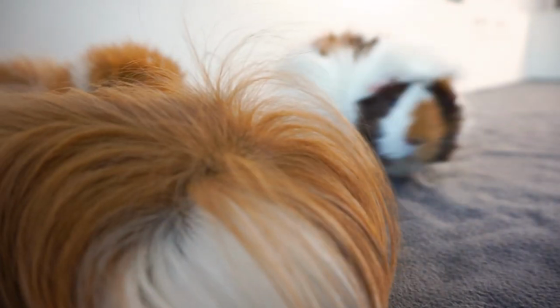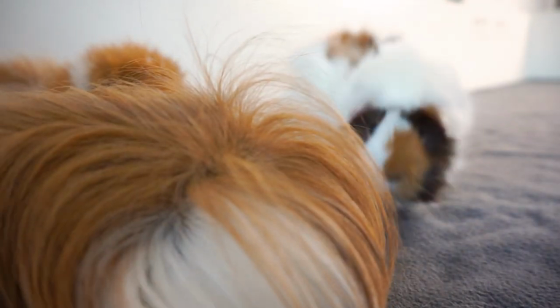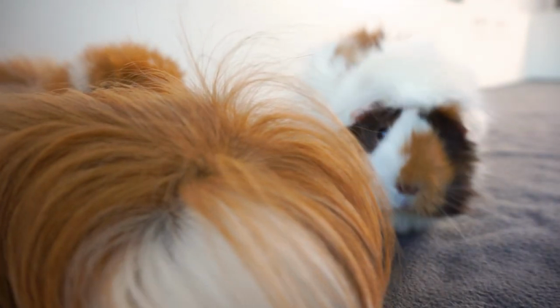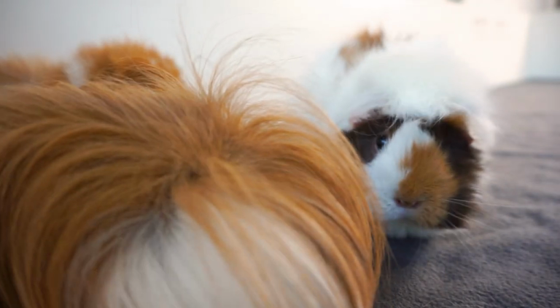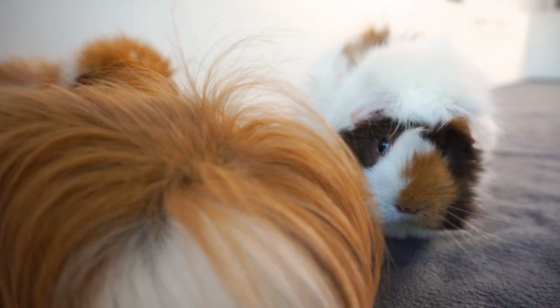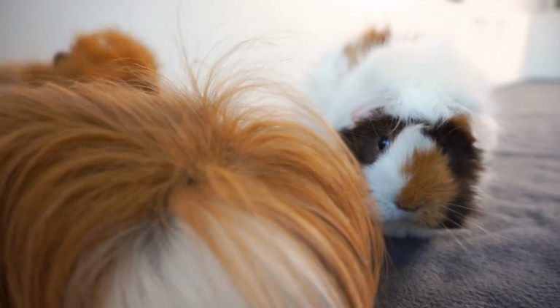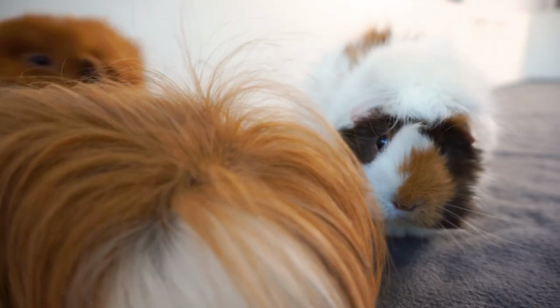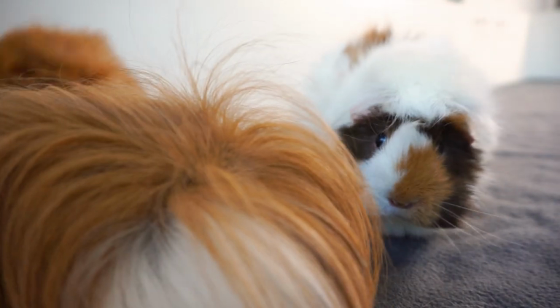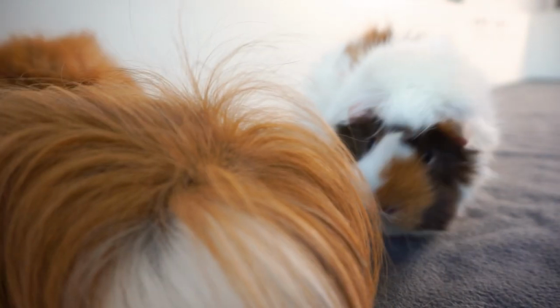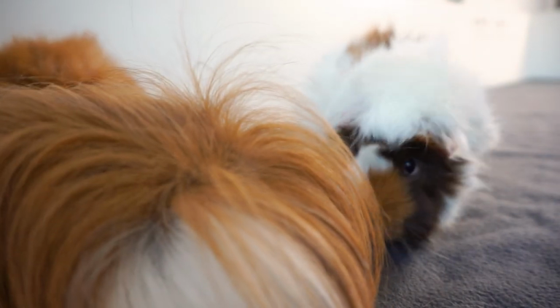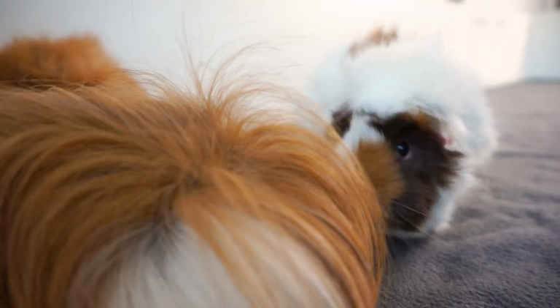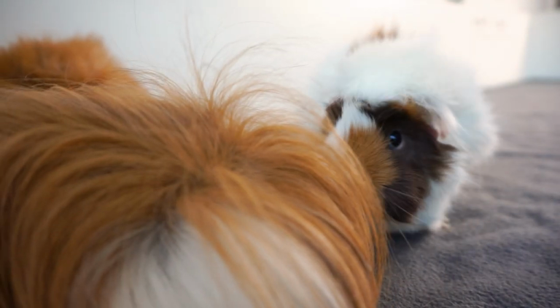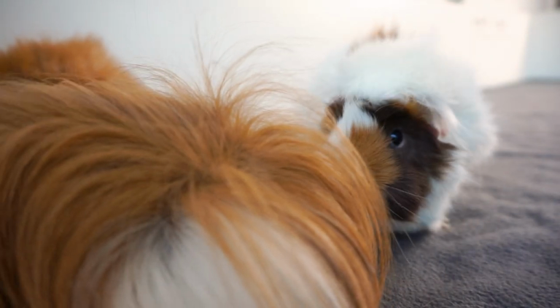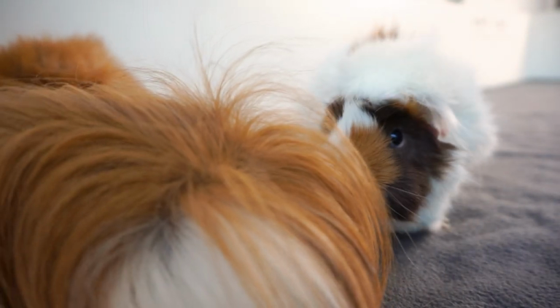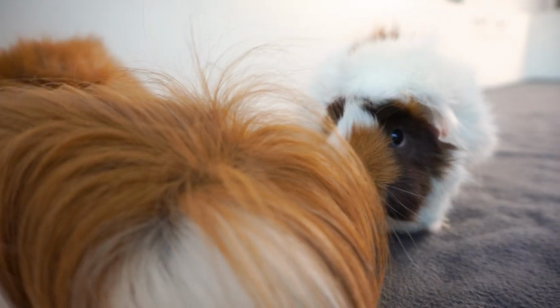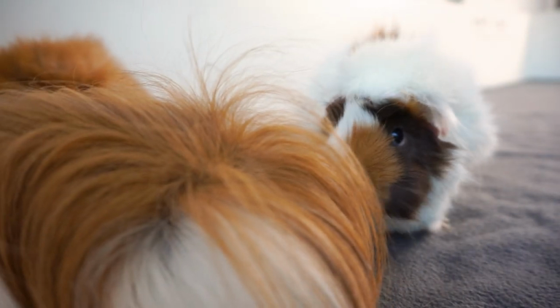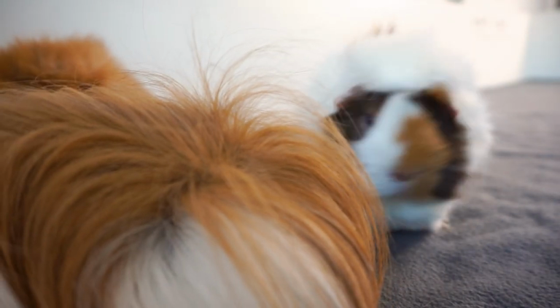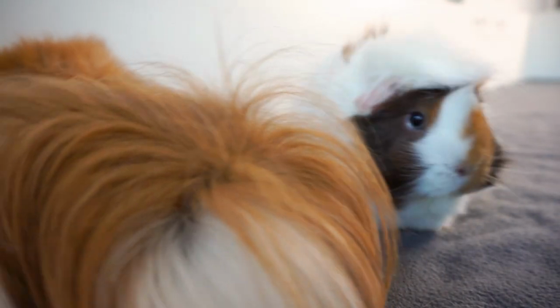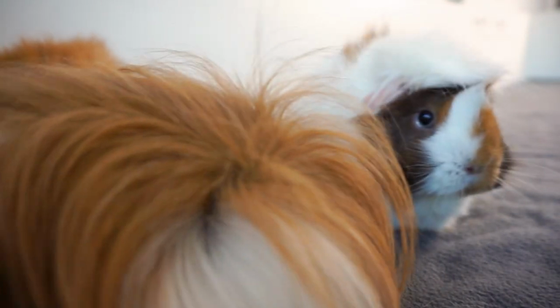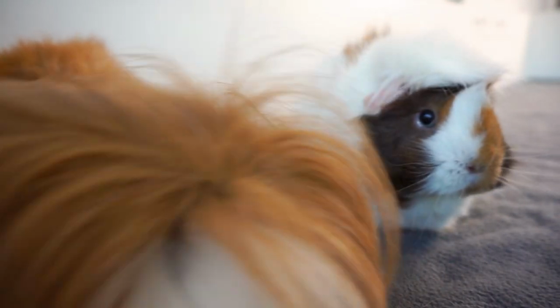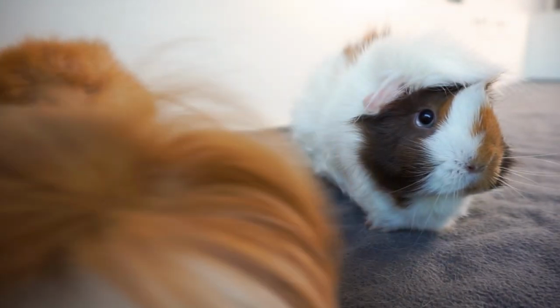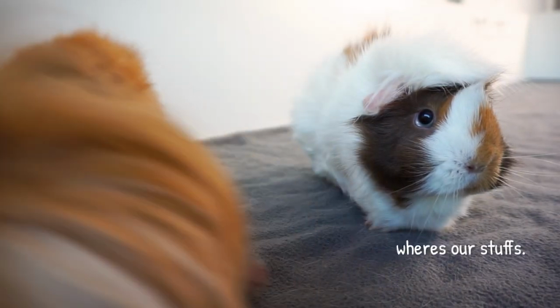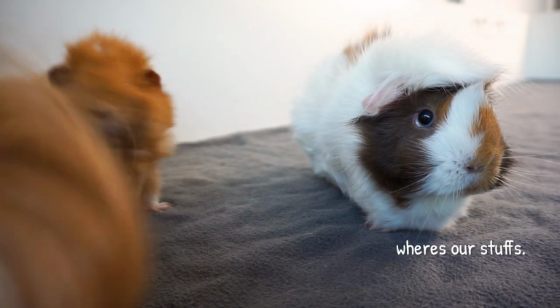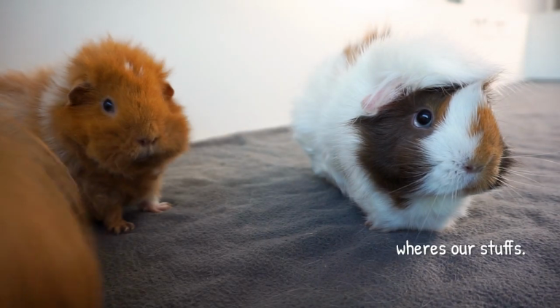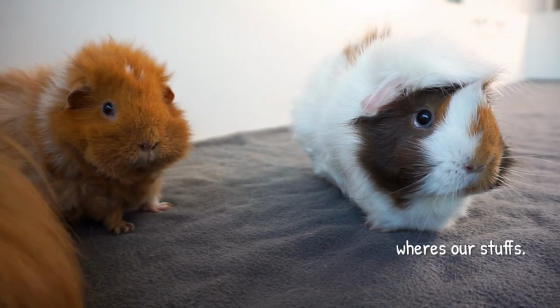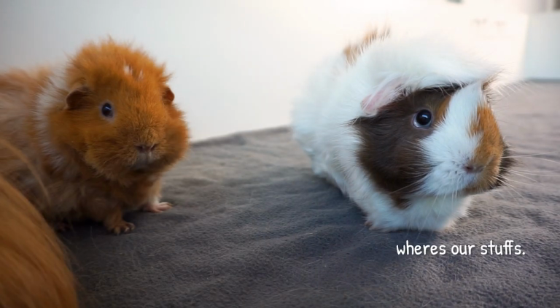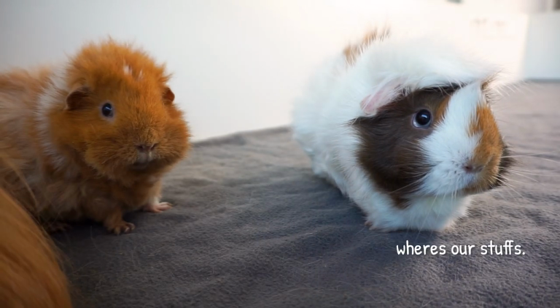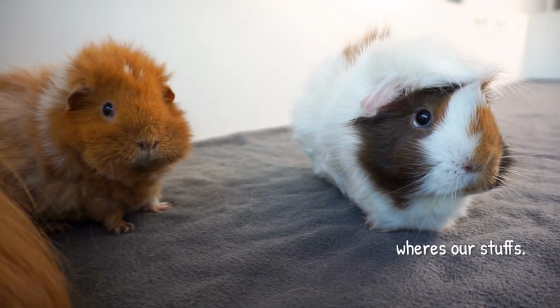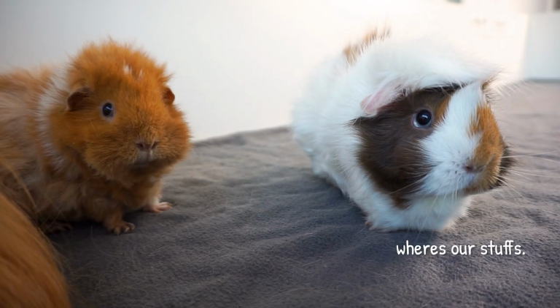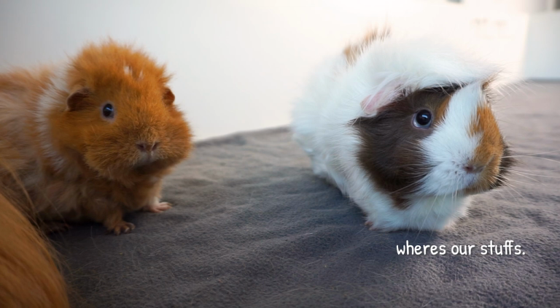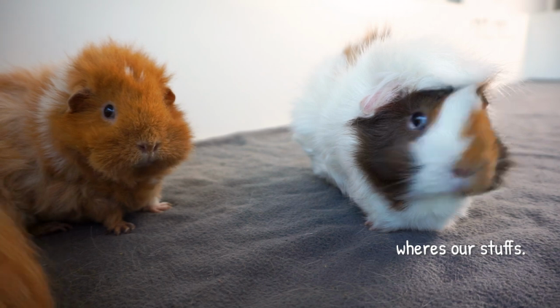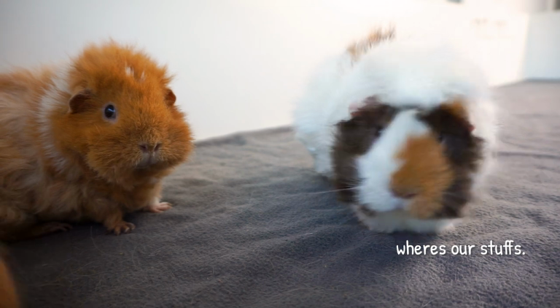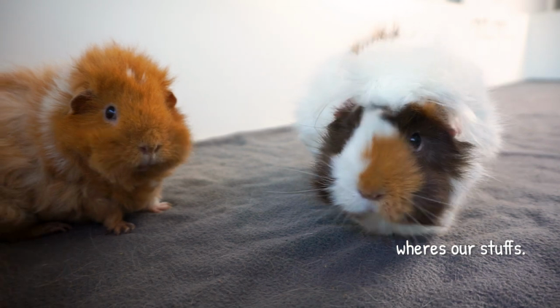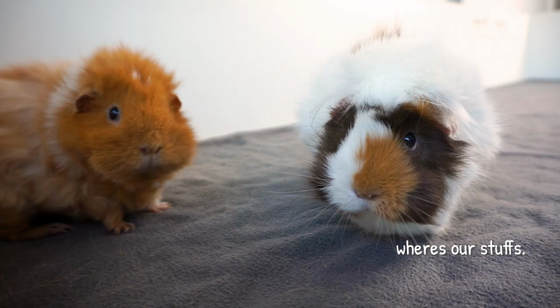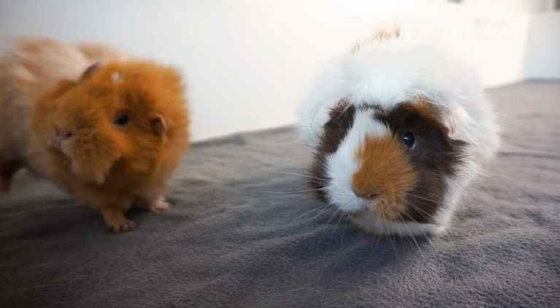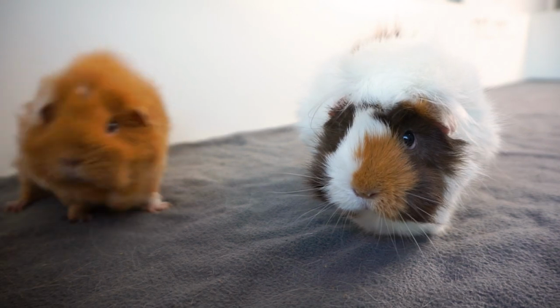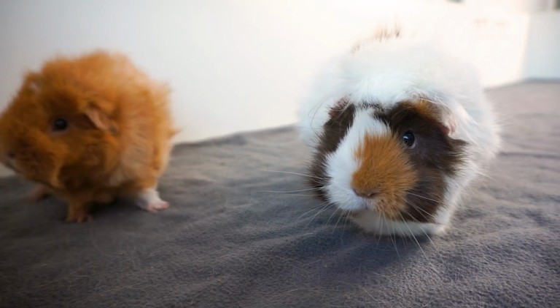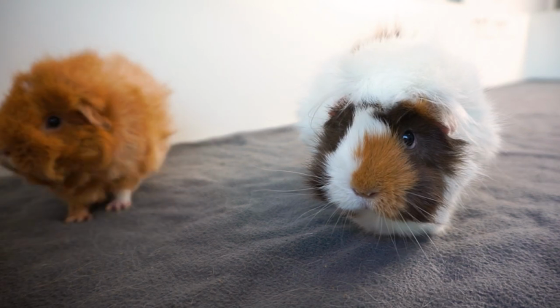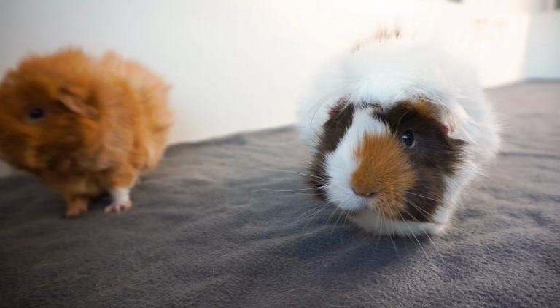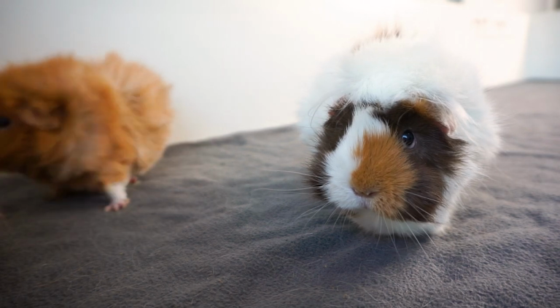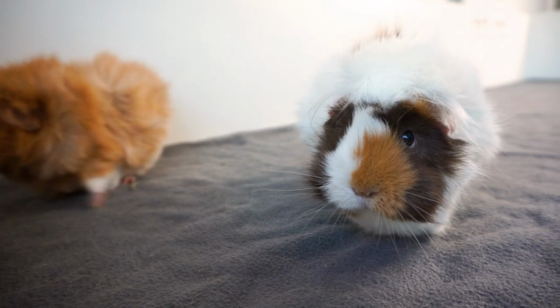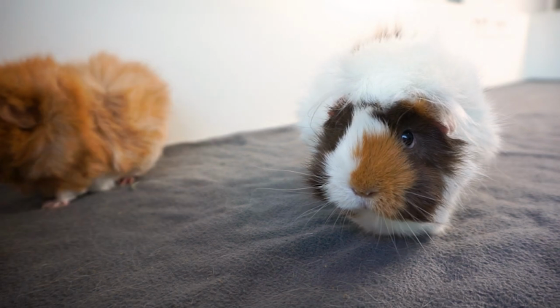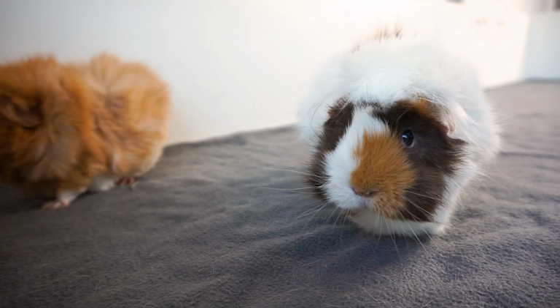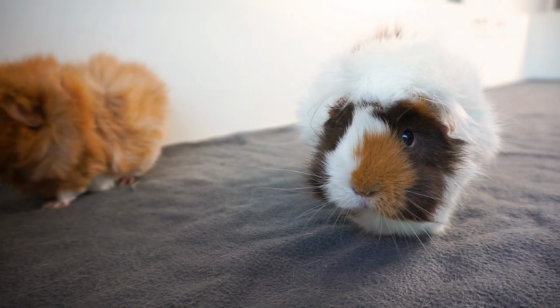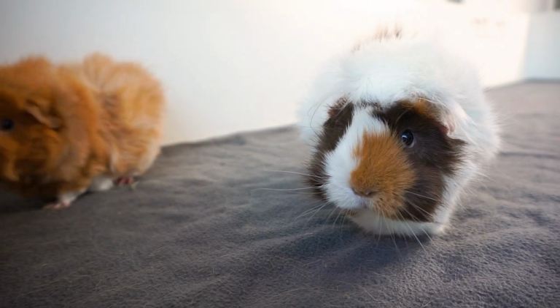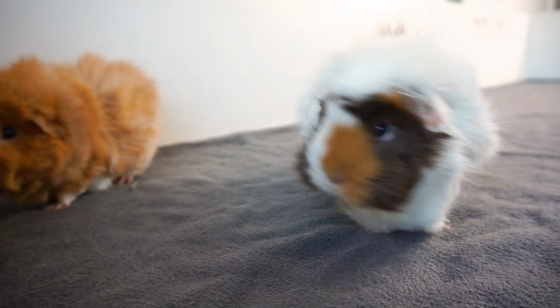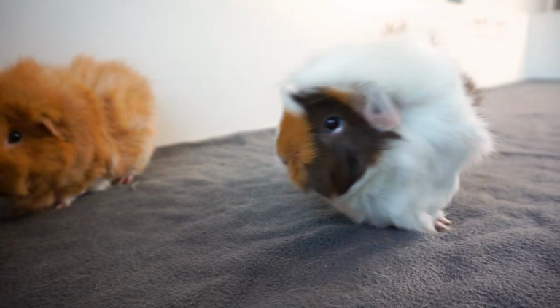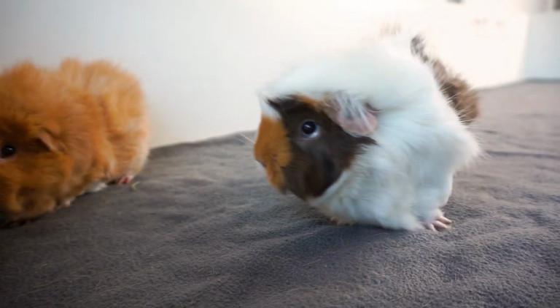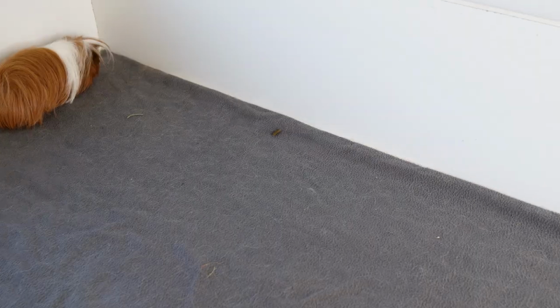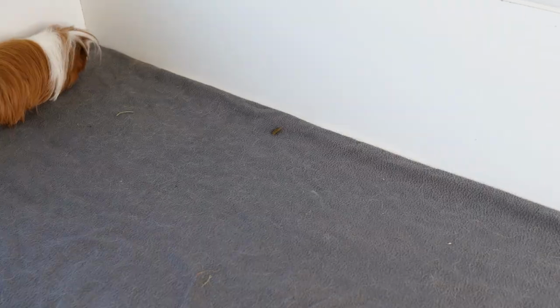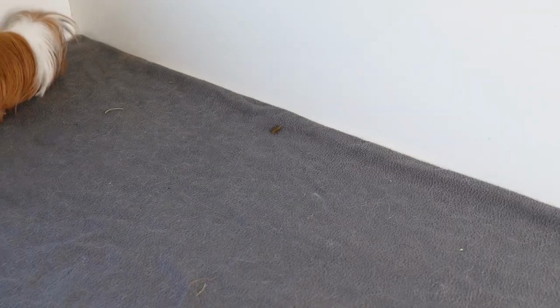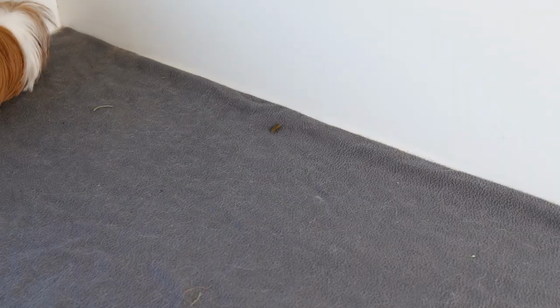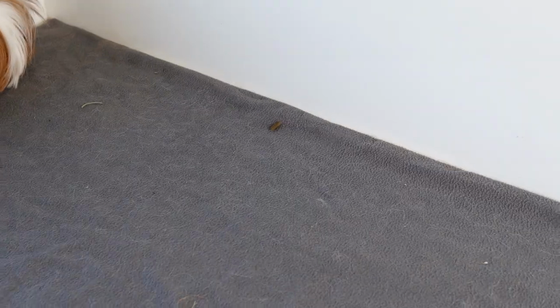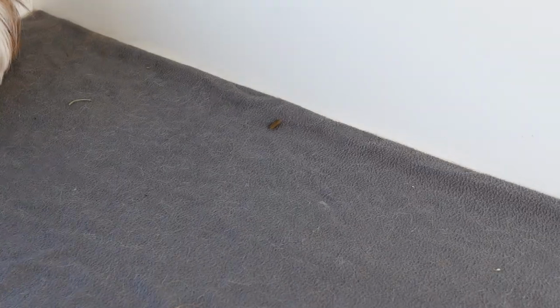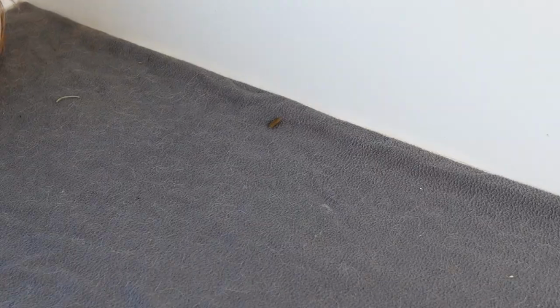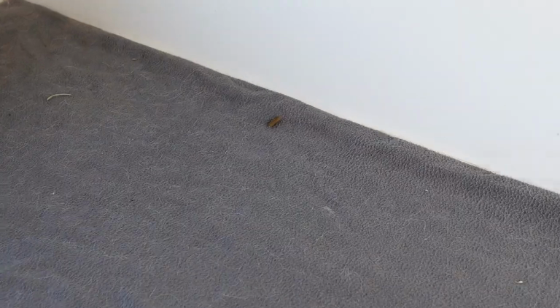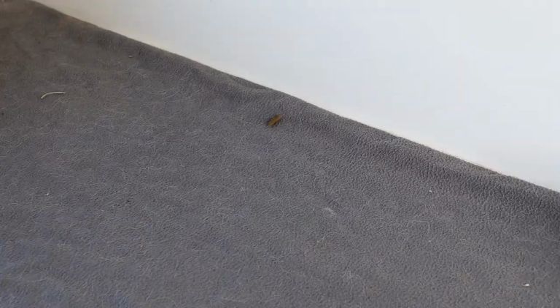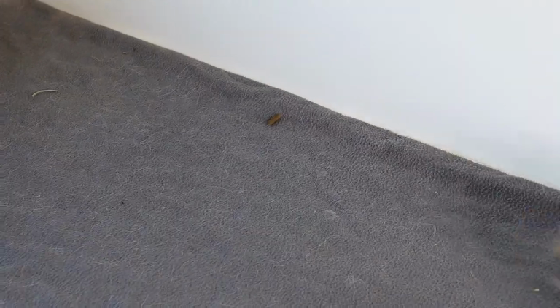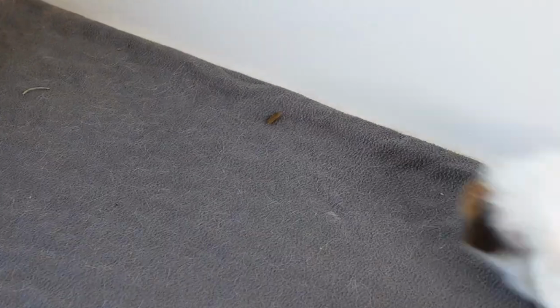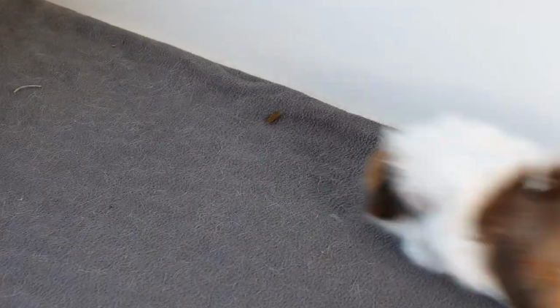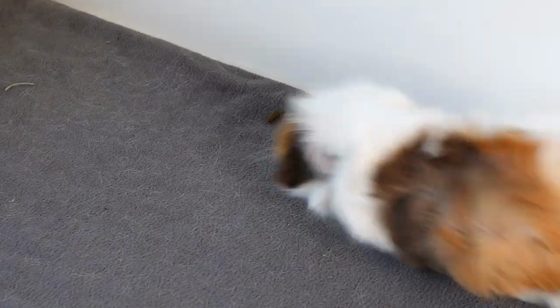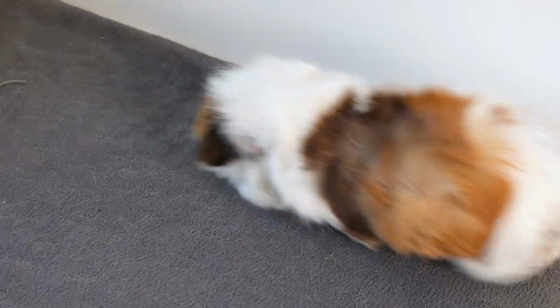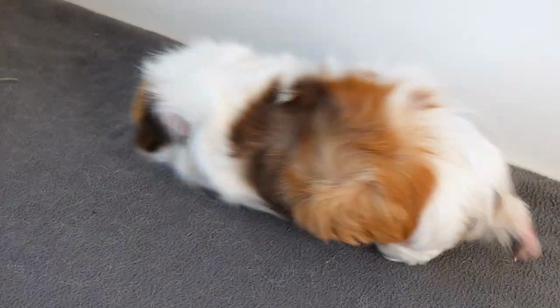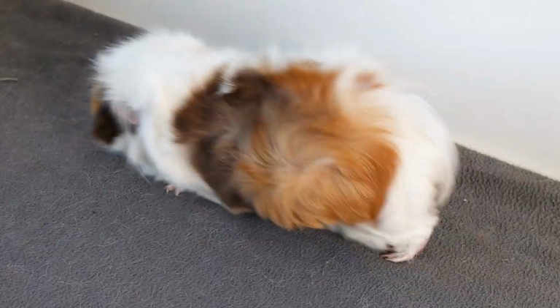The piggies are just wondering what the hell's going on. Why is there nothing in the cage? In fact I think they're quite angry. Yep, there's a dirty protest already.